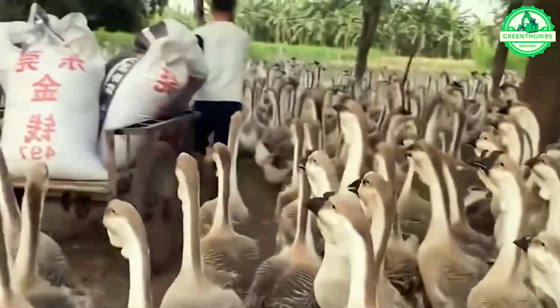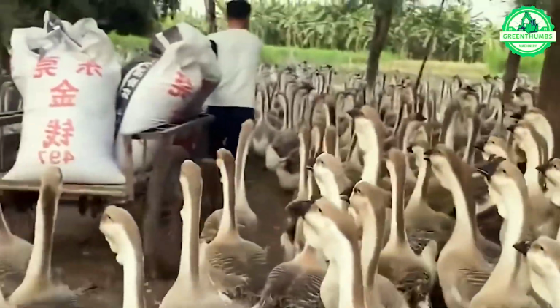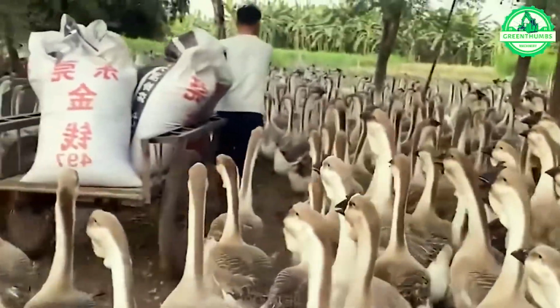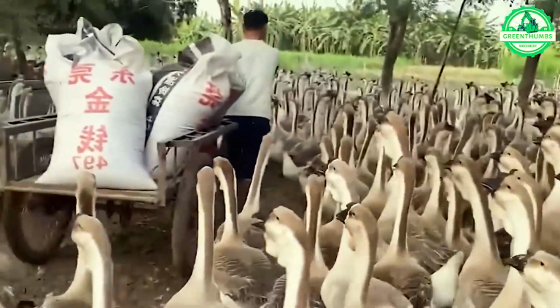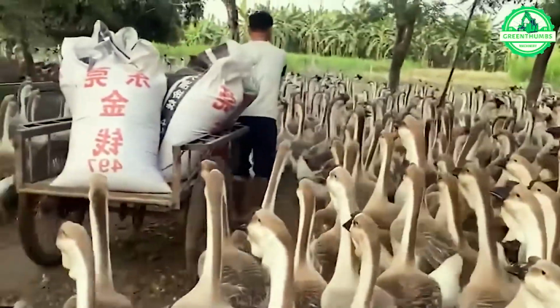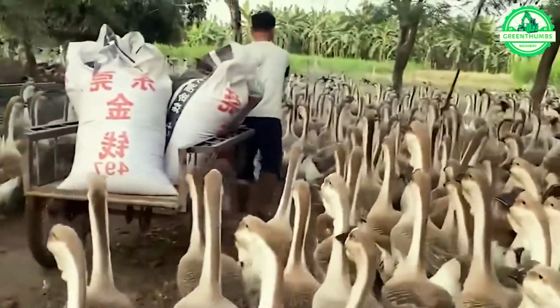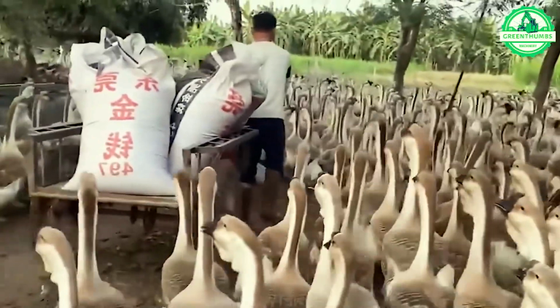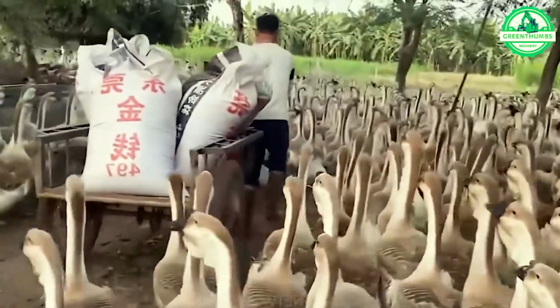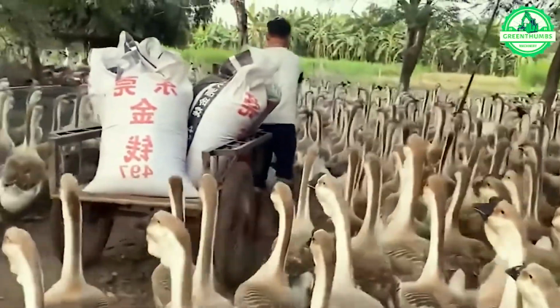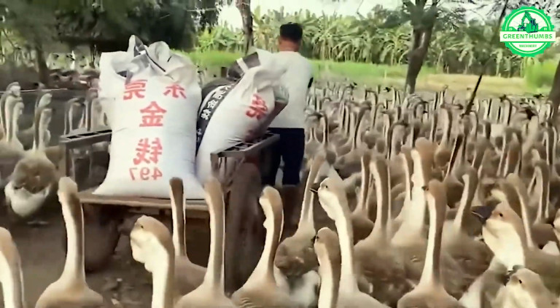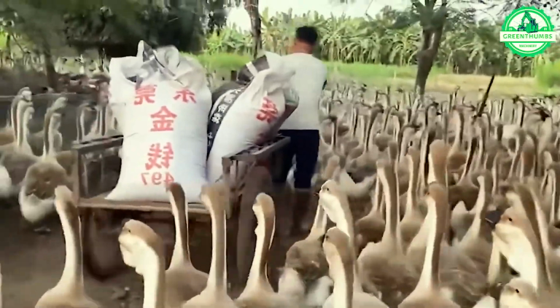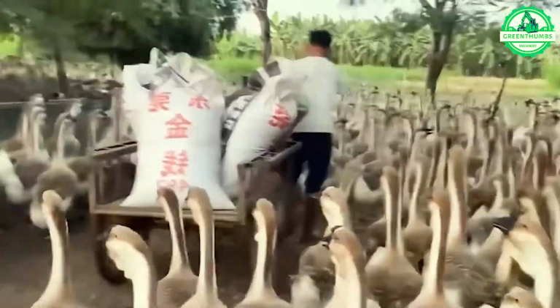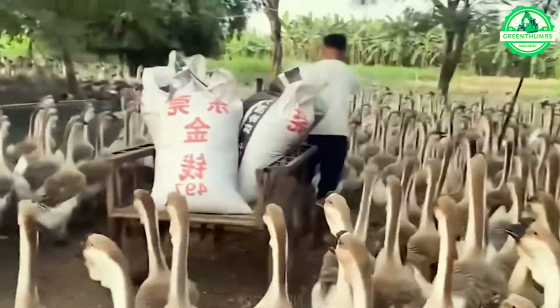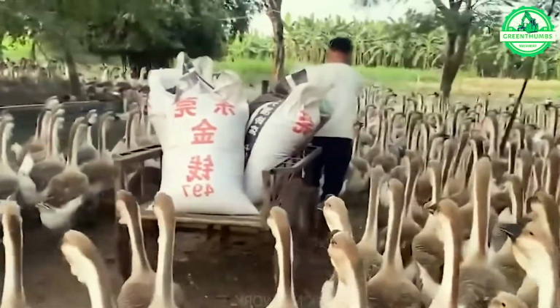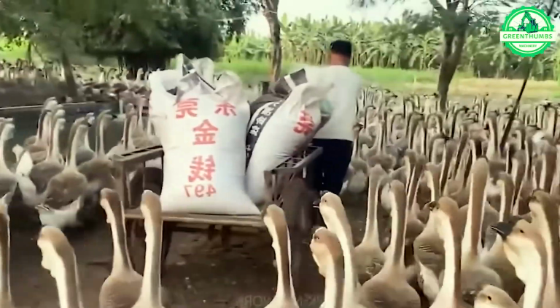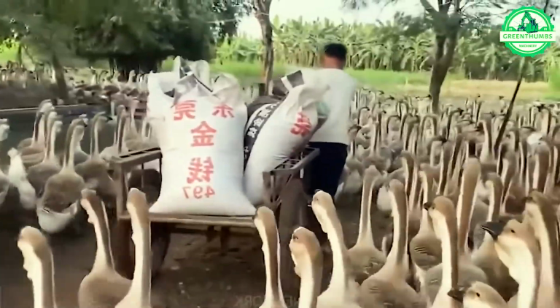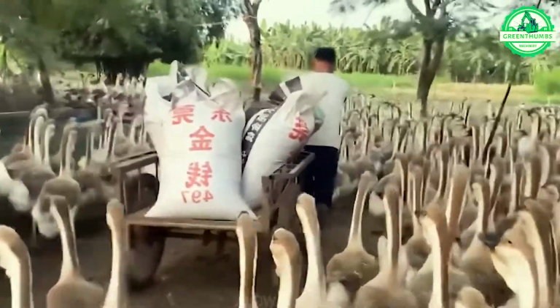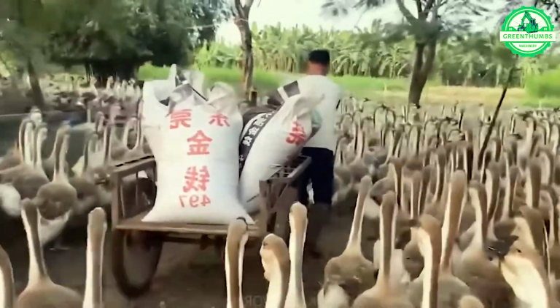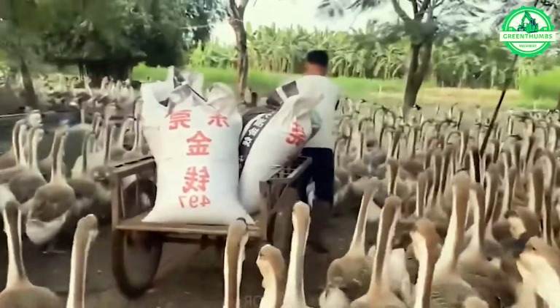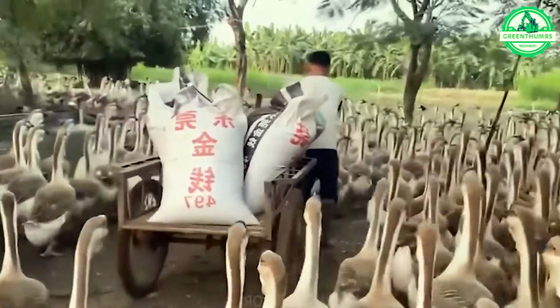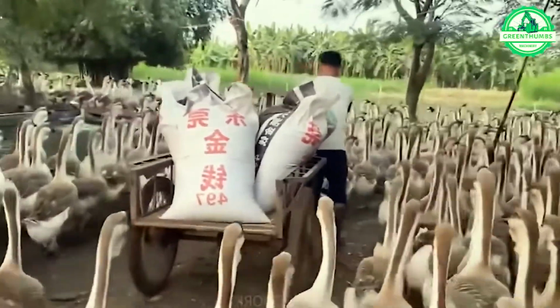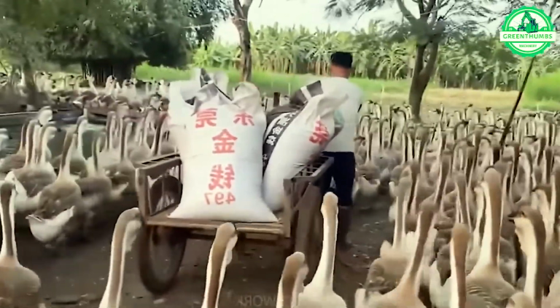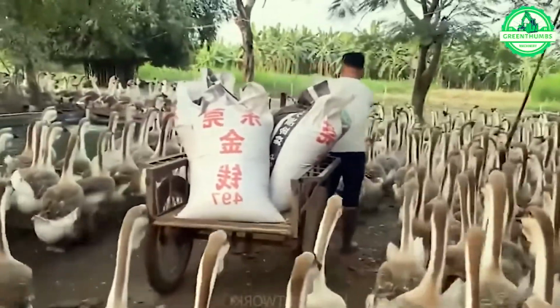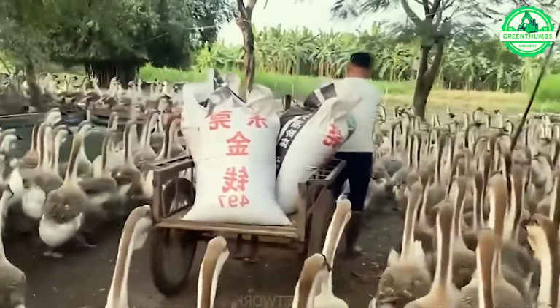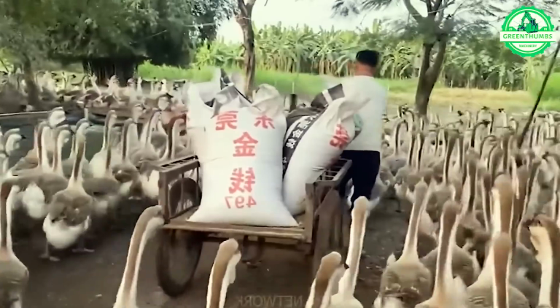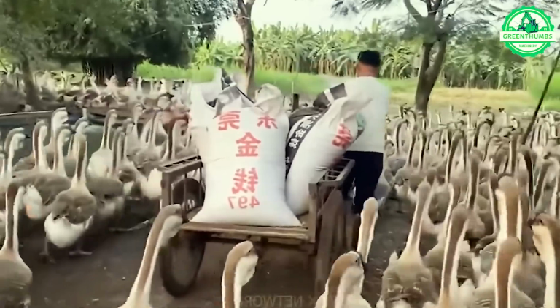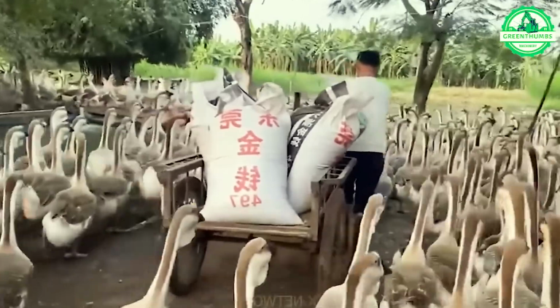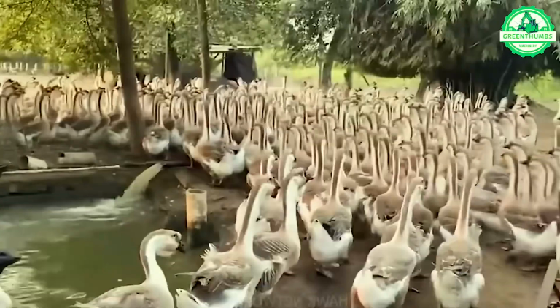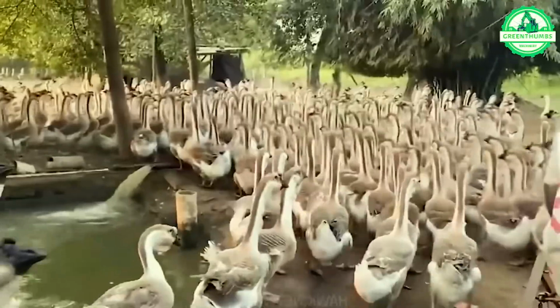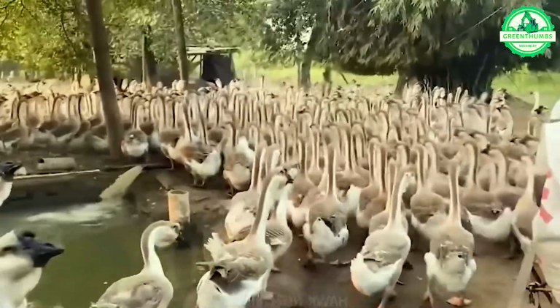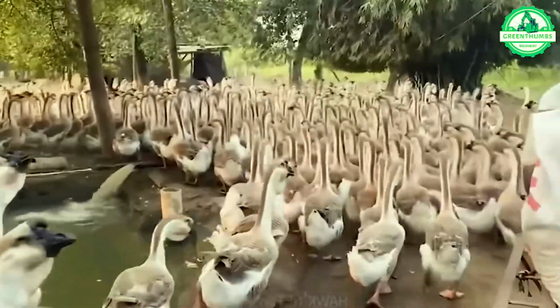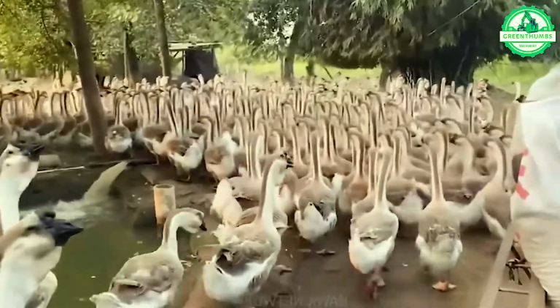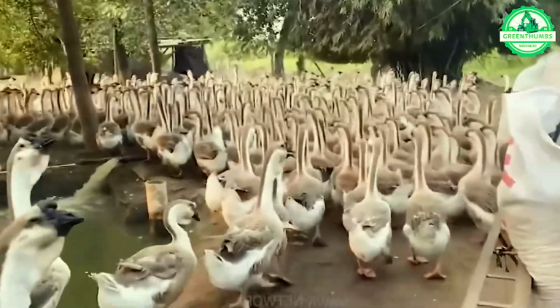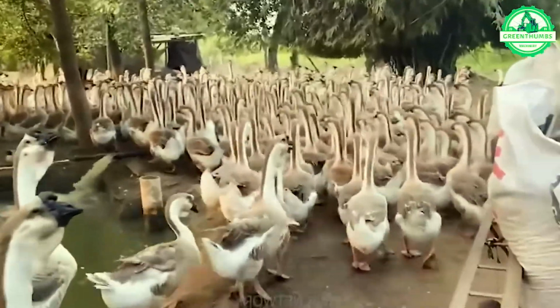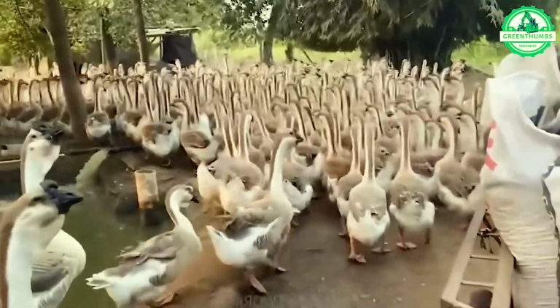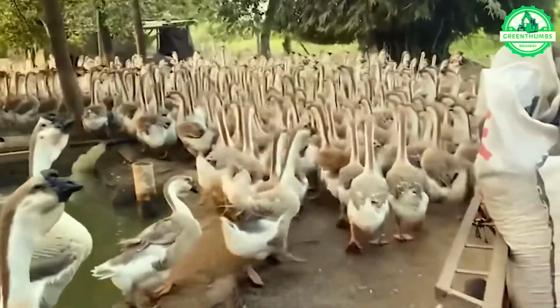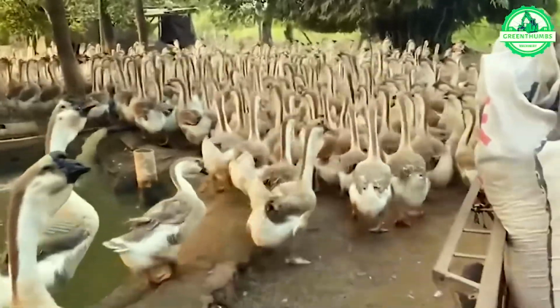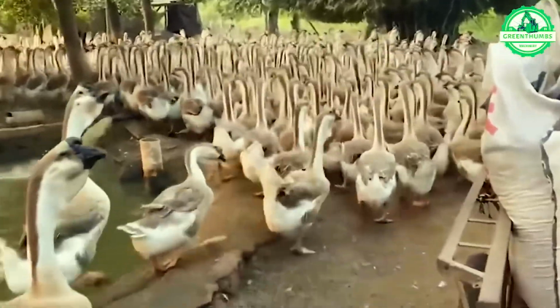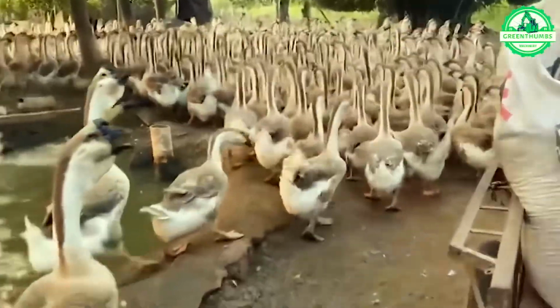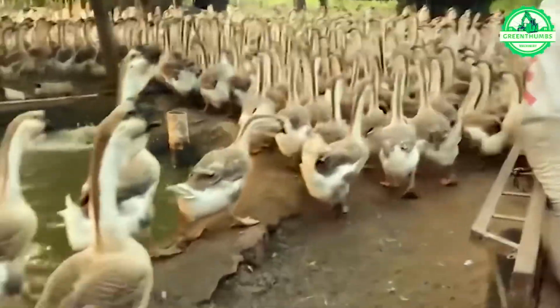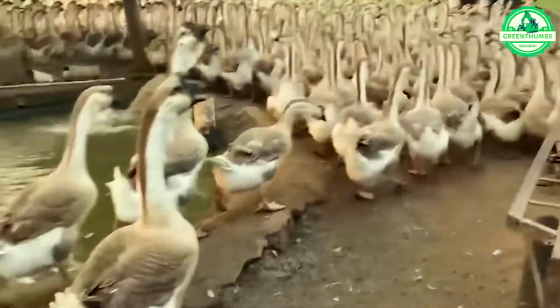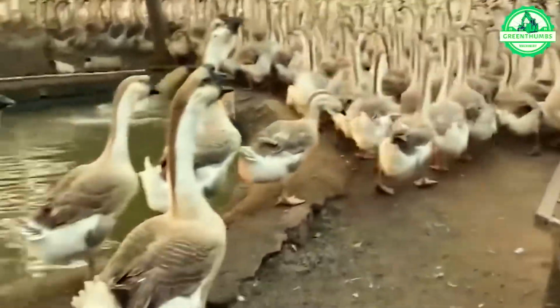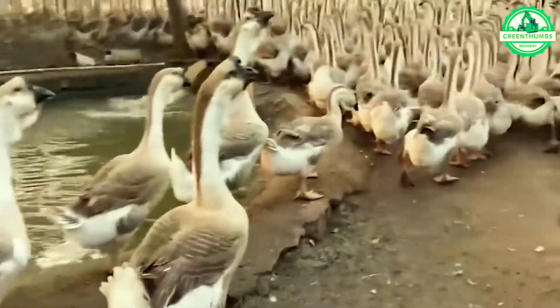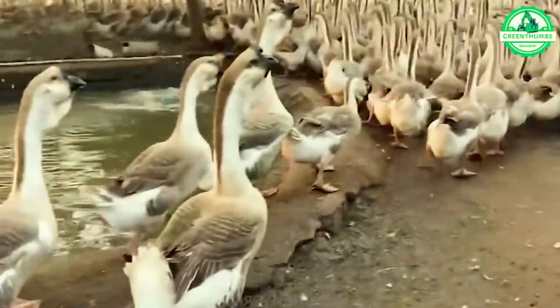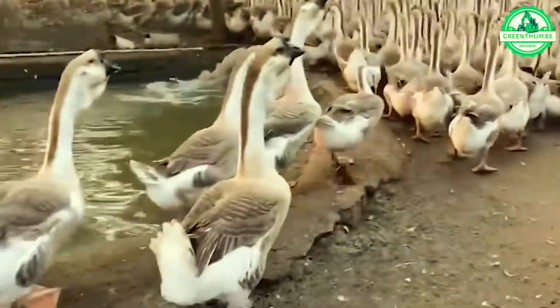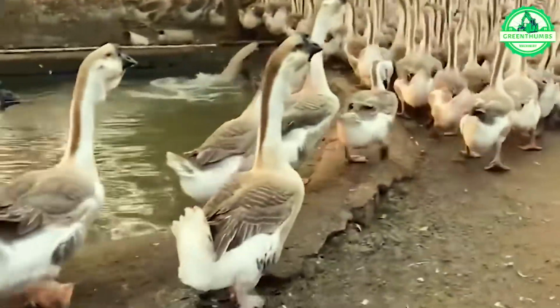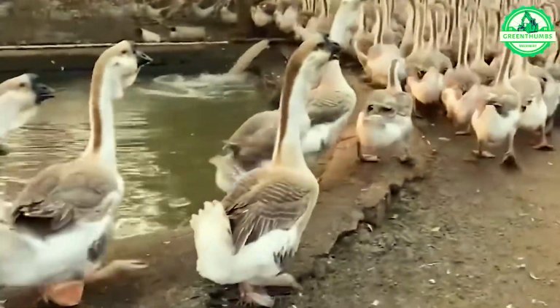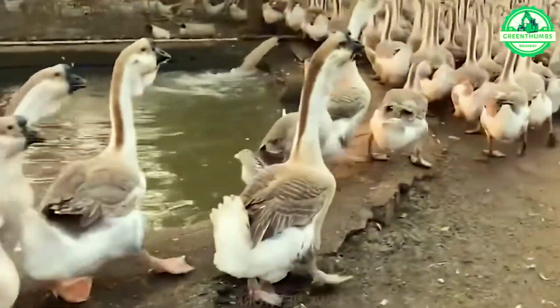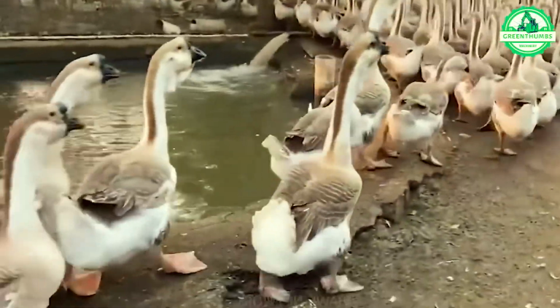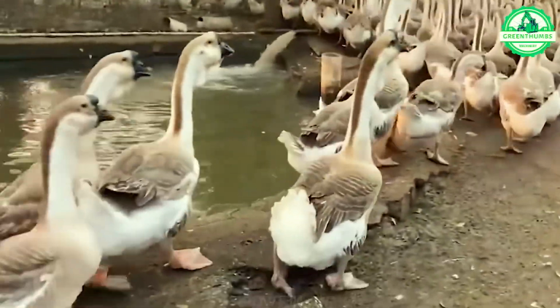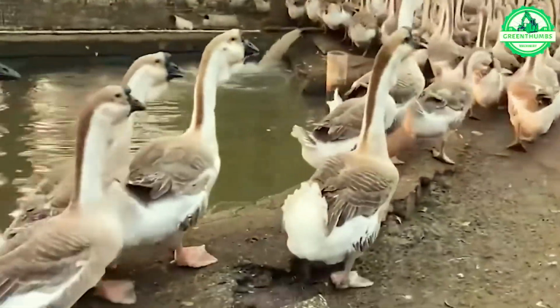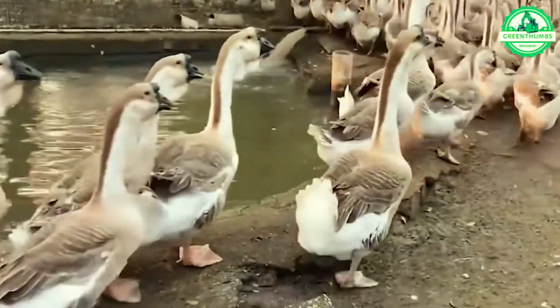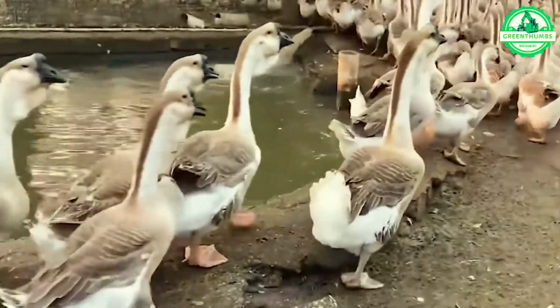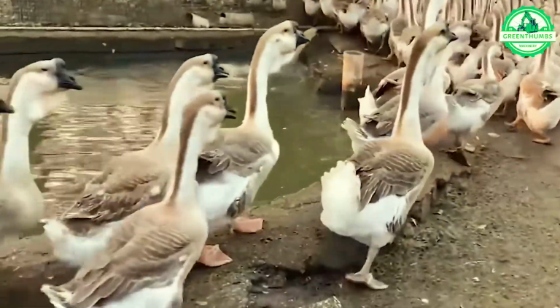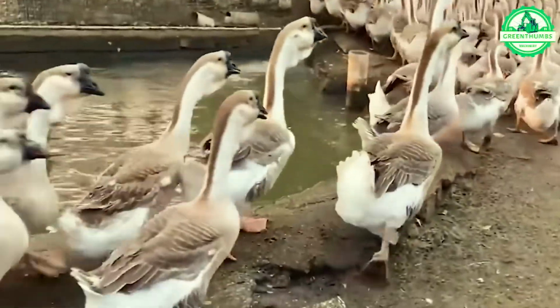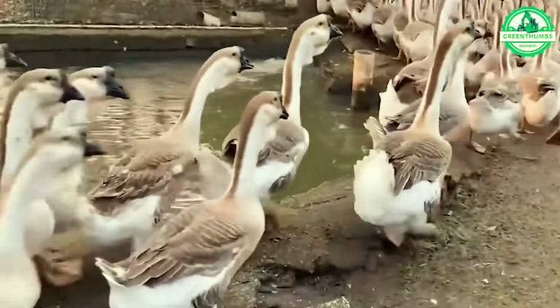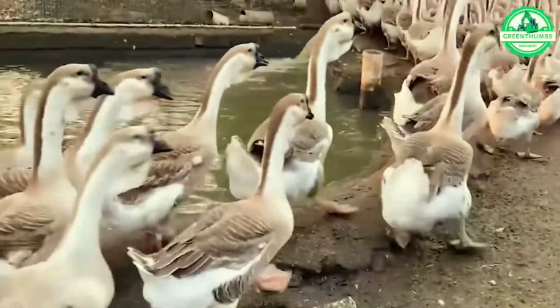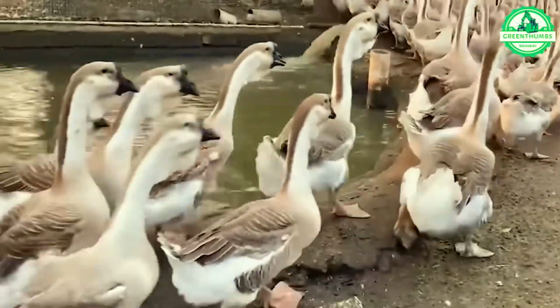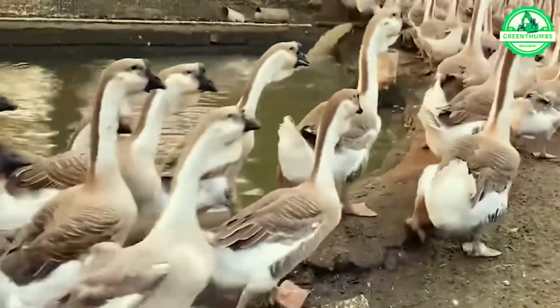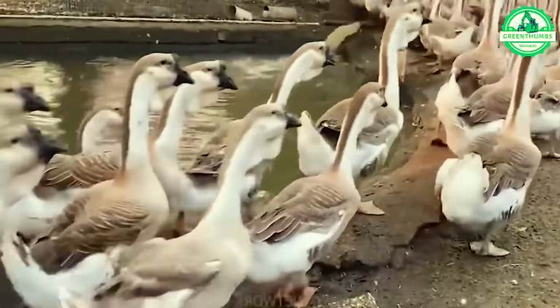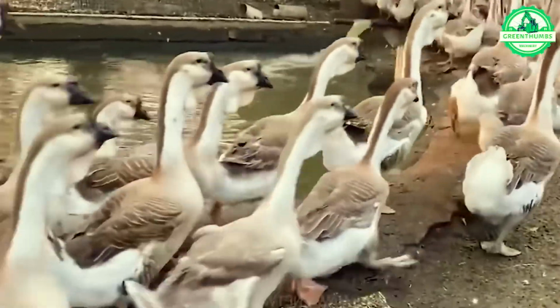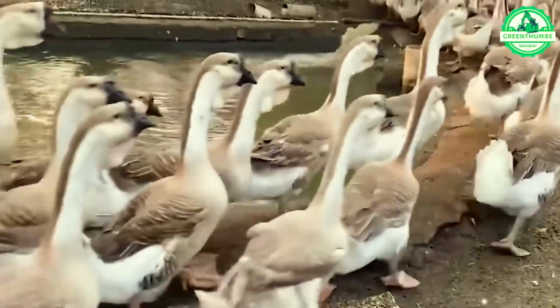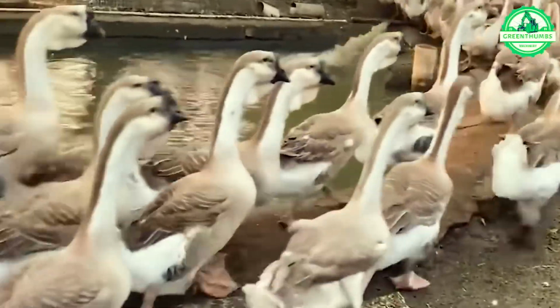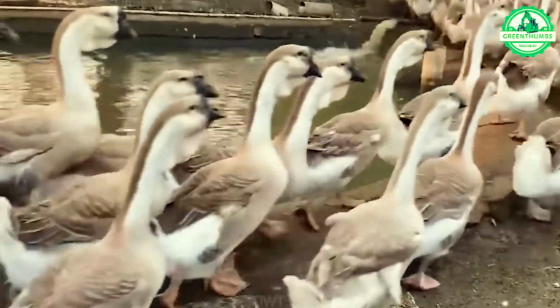Establishing a steady income through goose farming has gained popularity, especially with breeds like free-range and grass-fed geese.